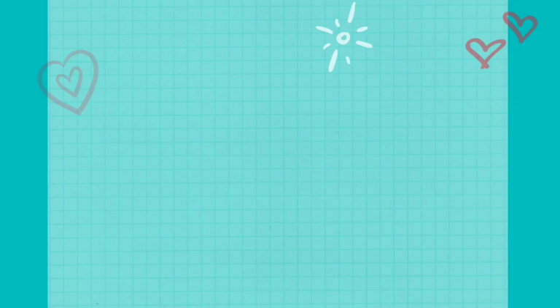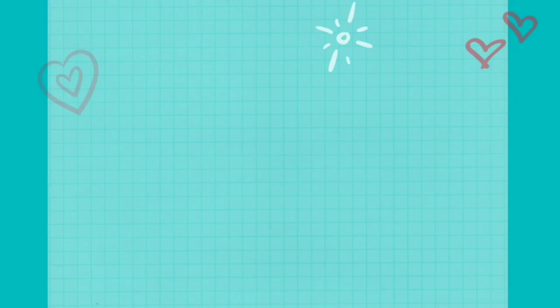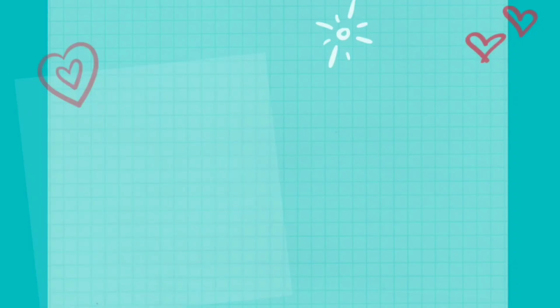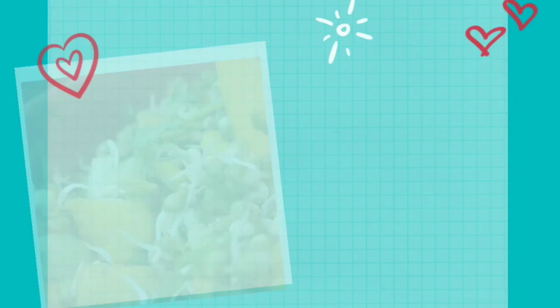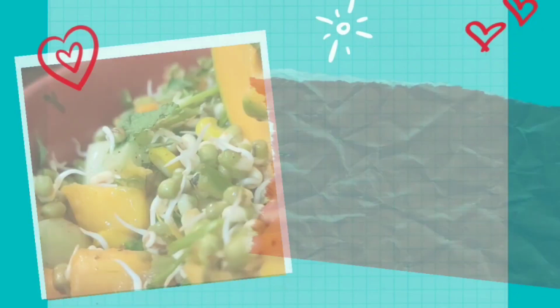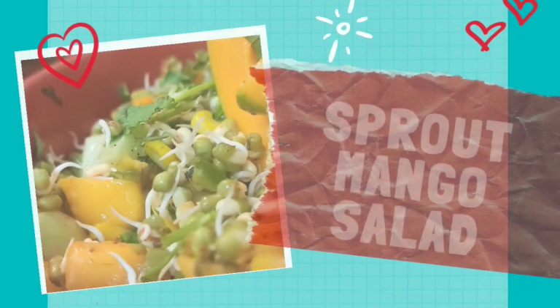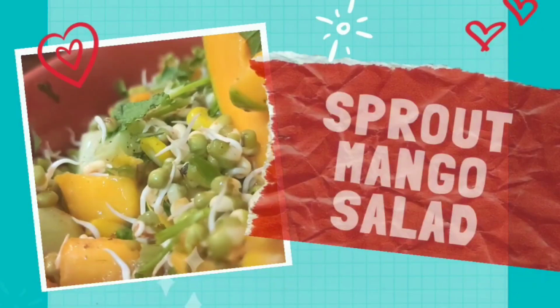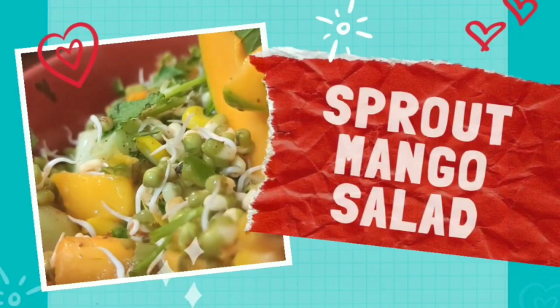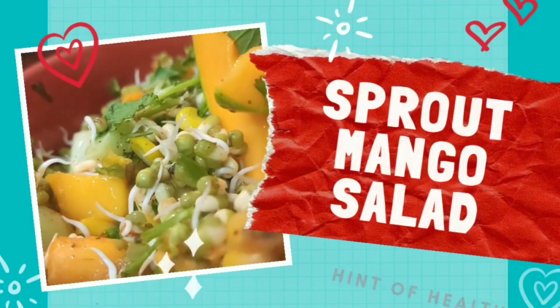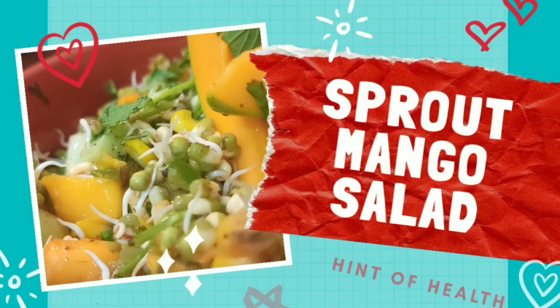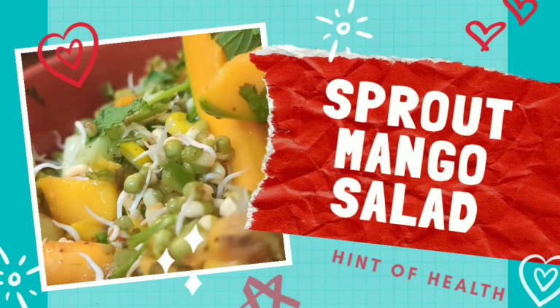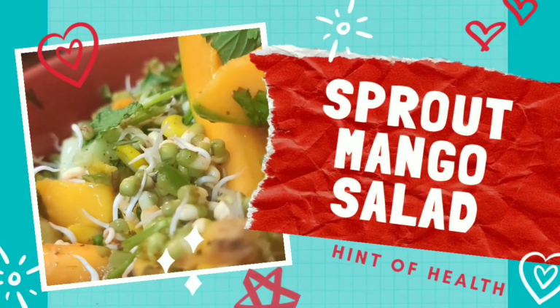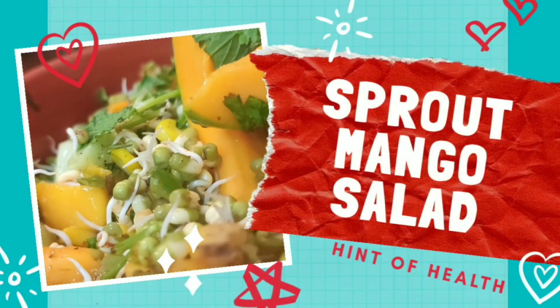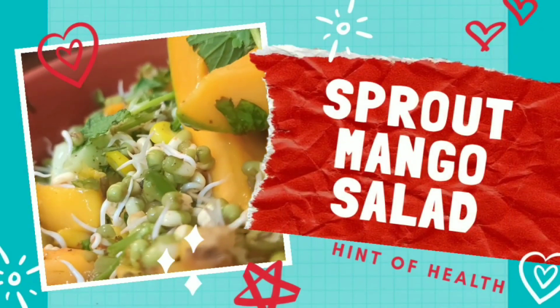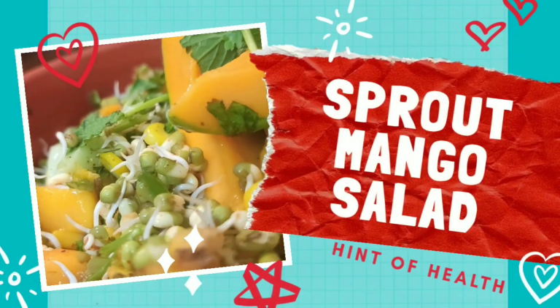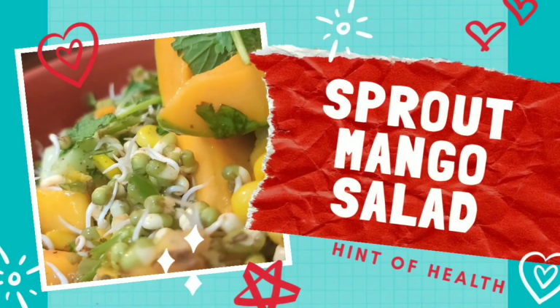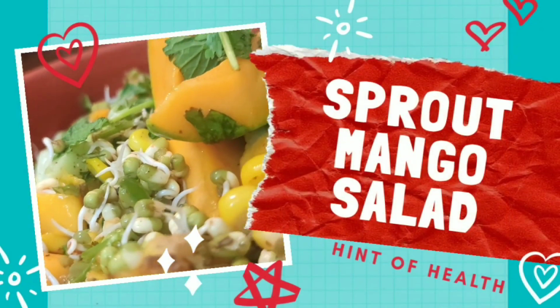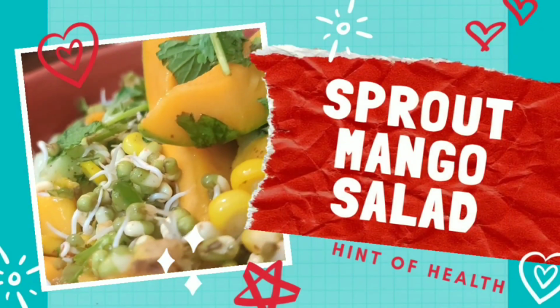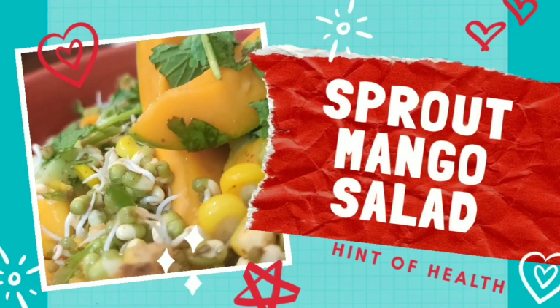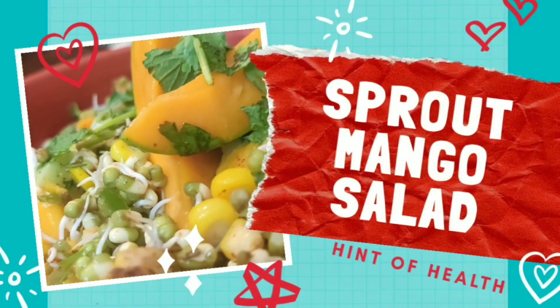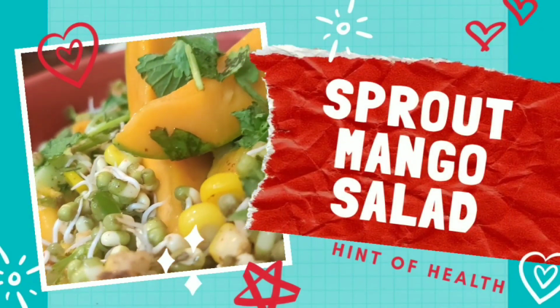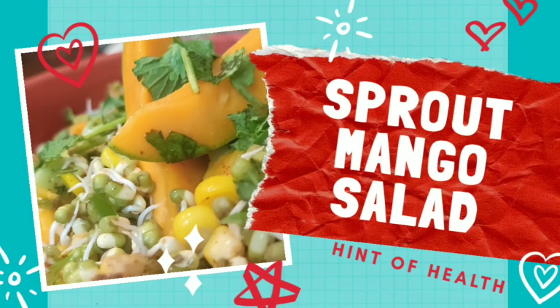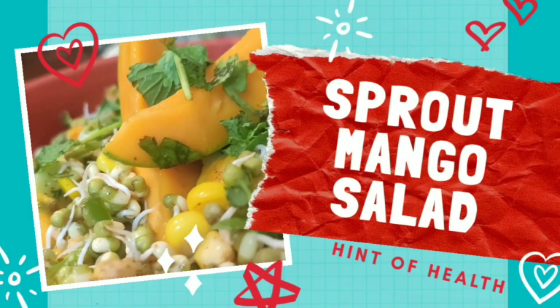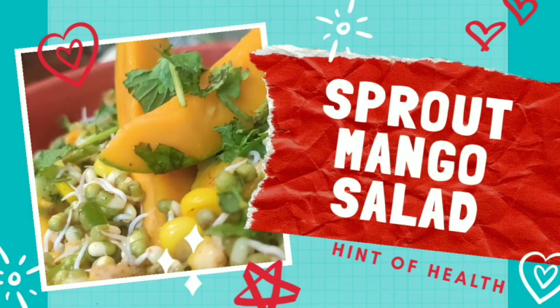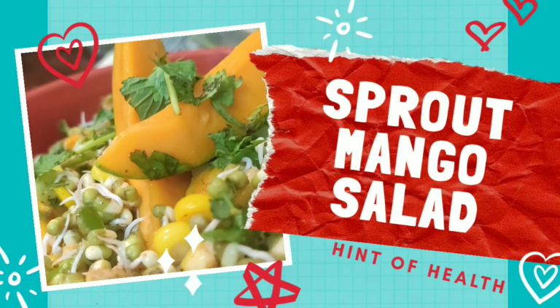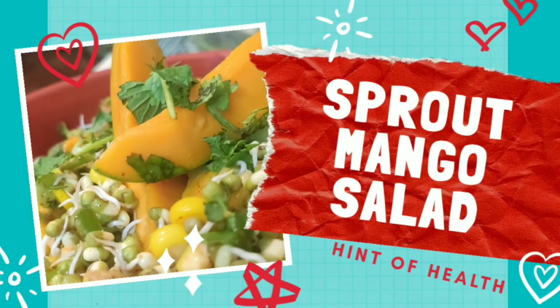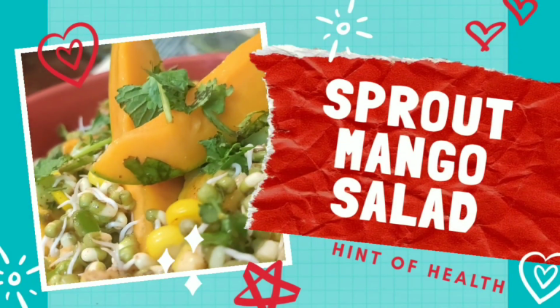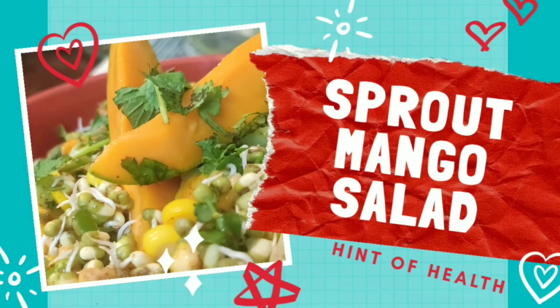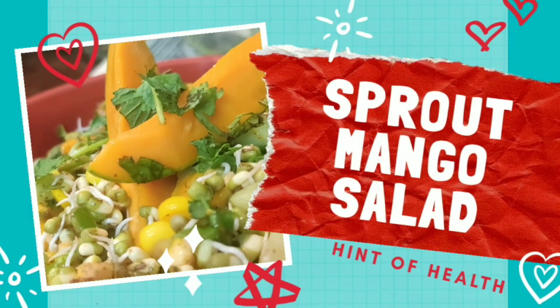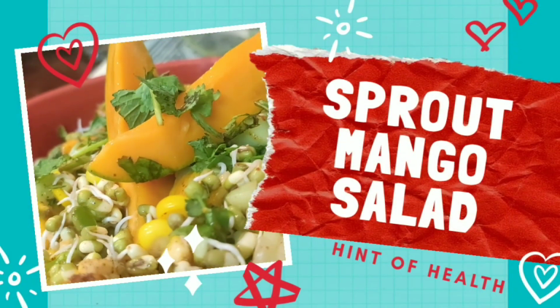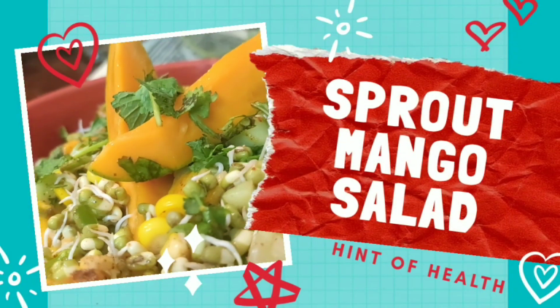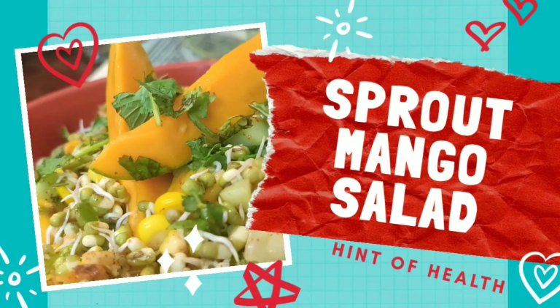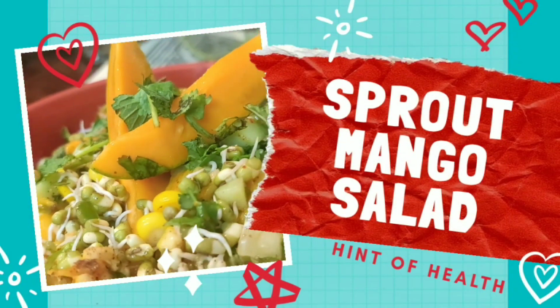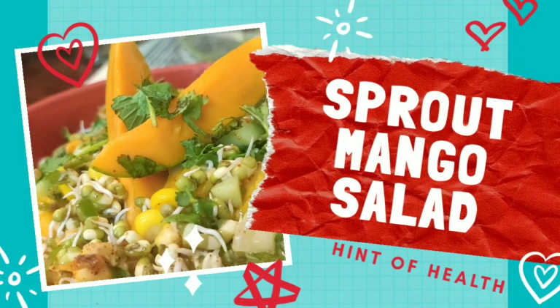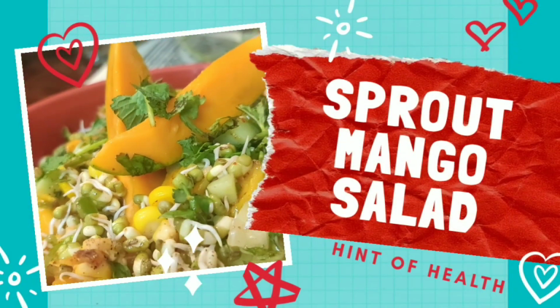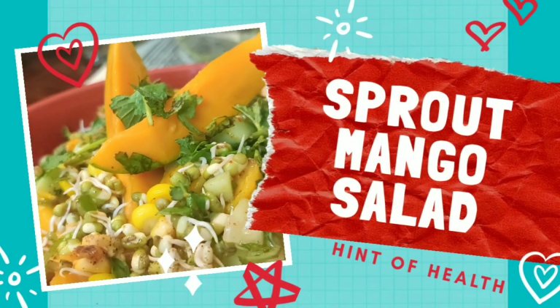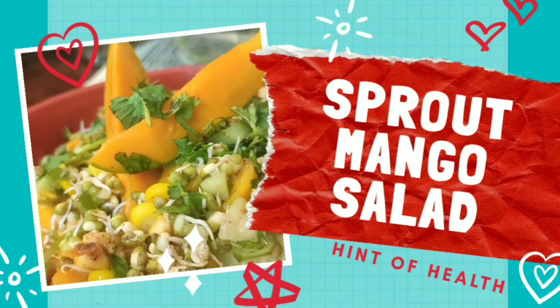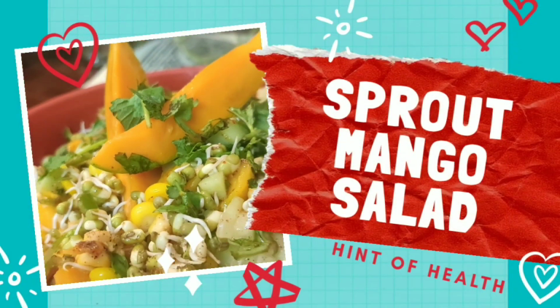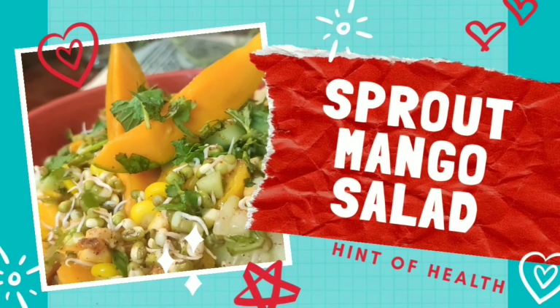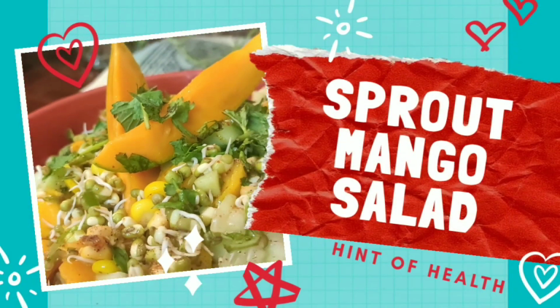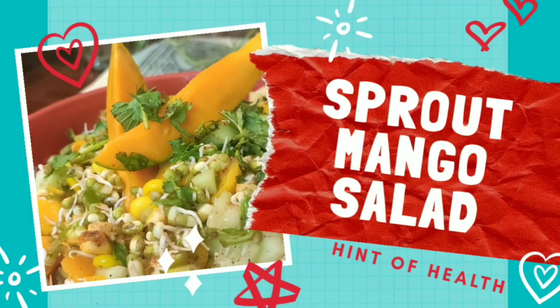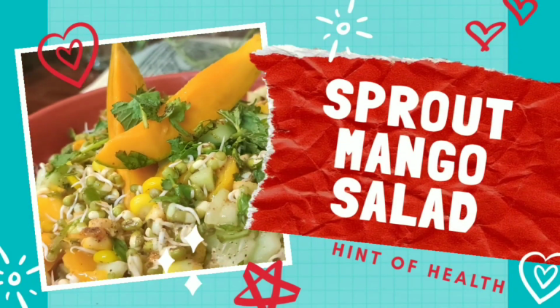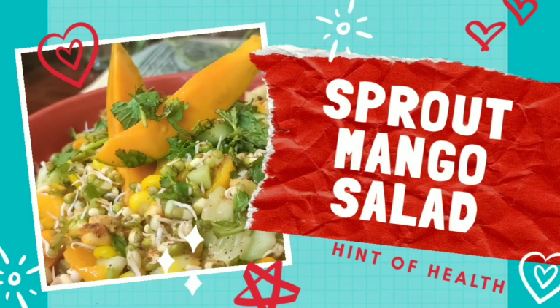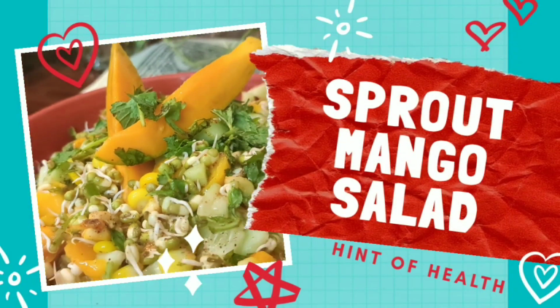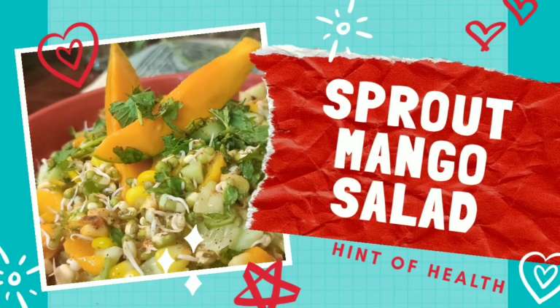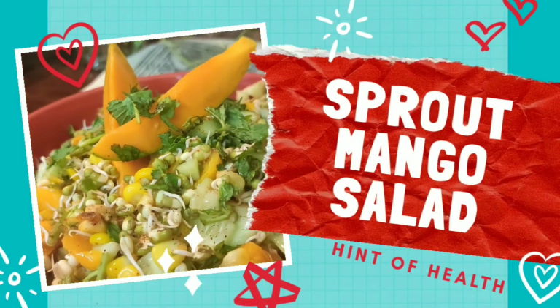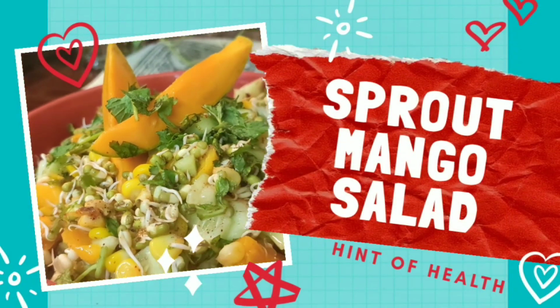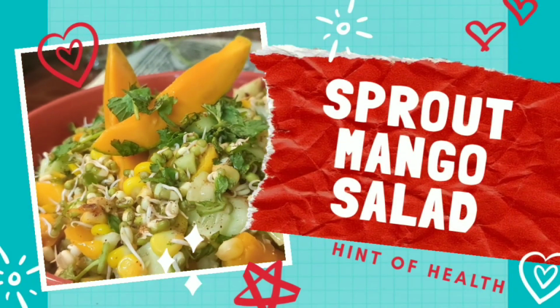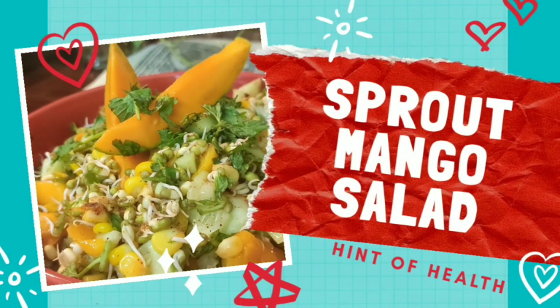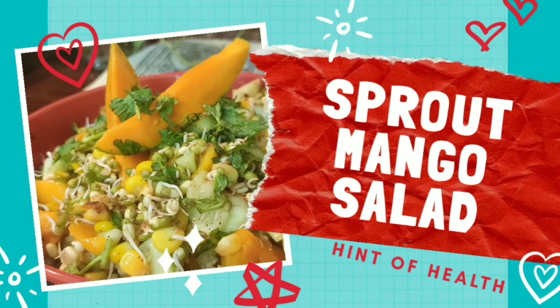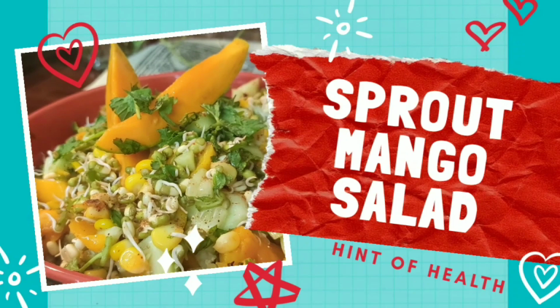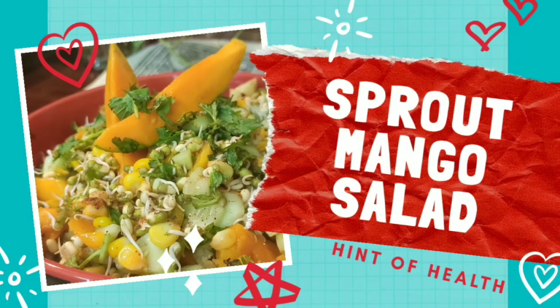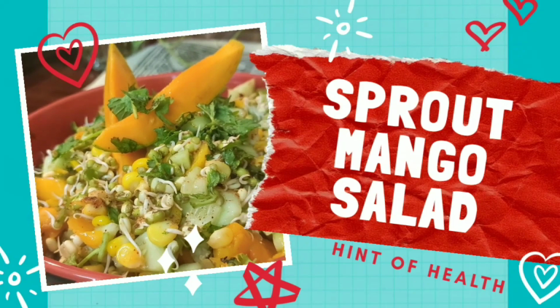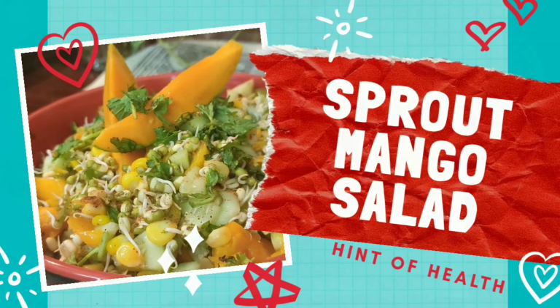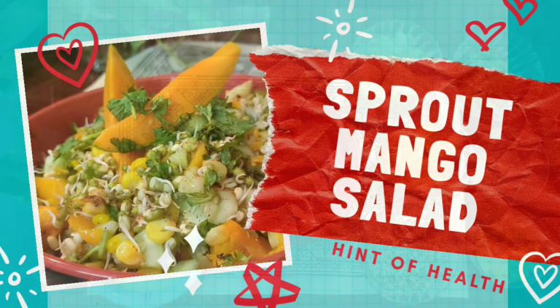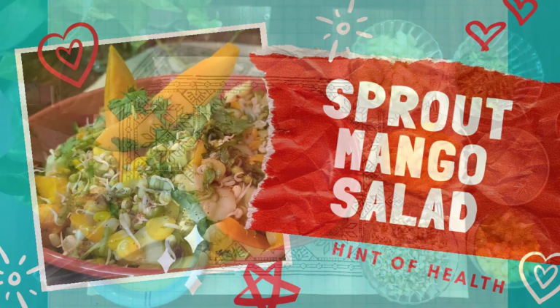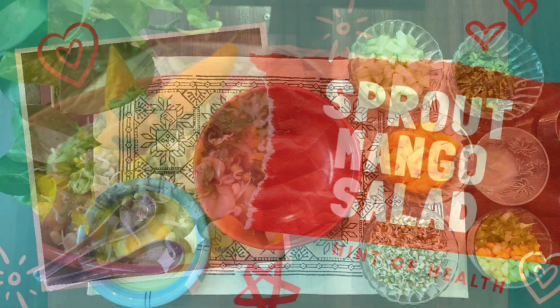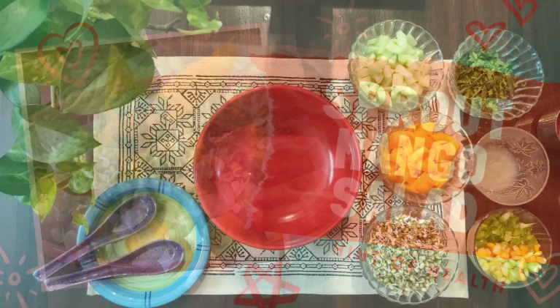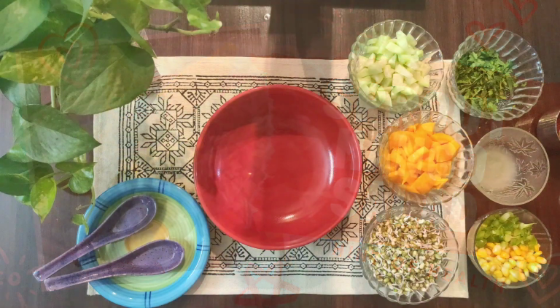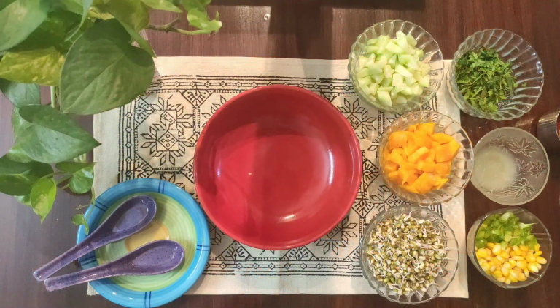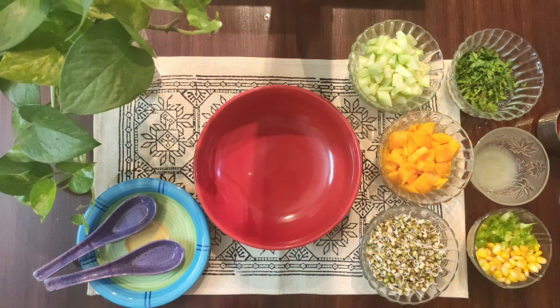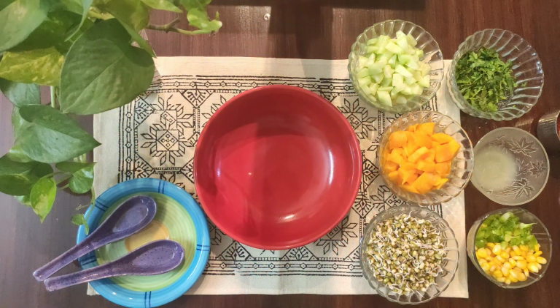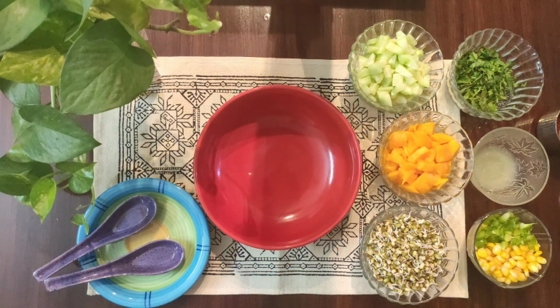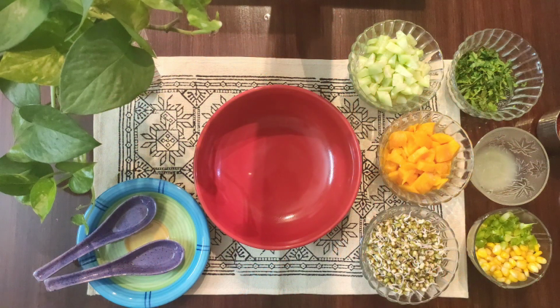Hello friends, welcome back to Hint of Health. Today we will make a healthy and super quick sprout mango salad.